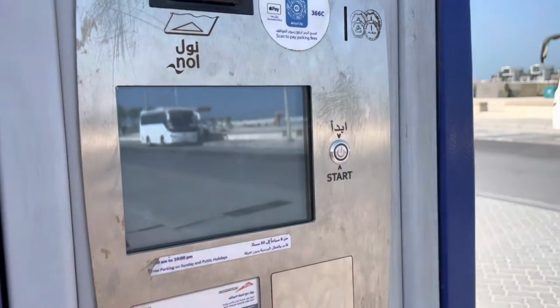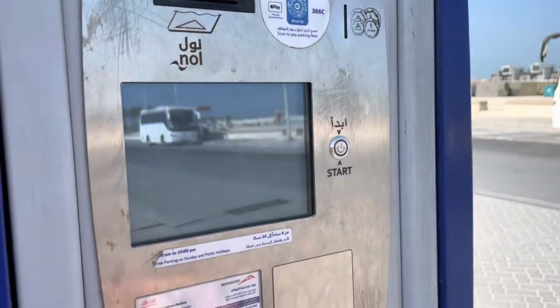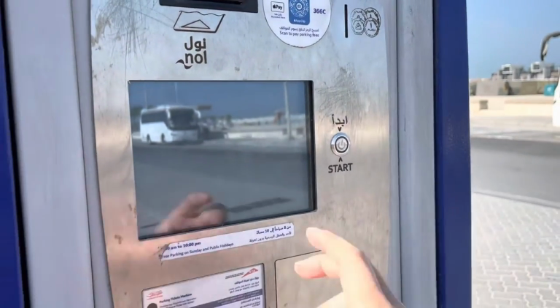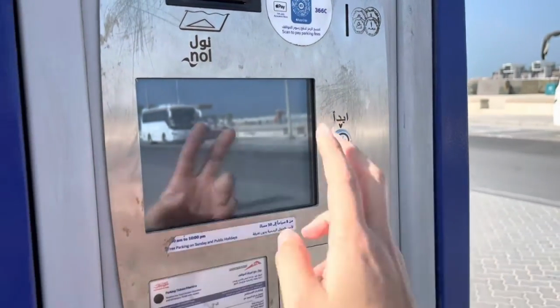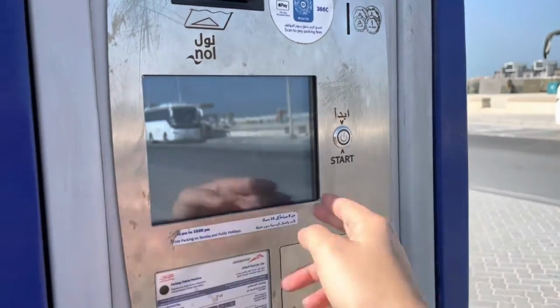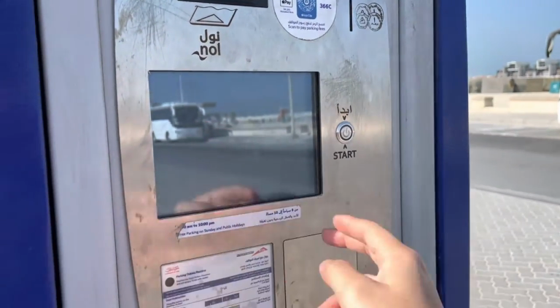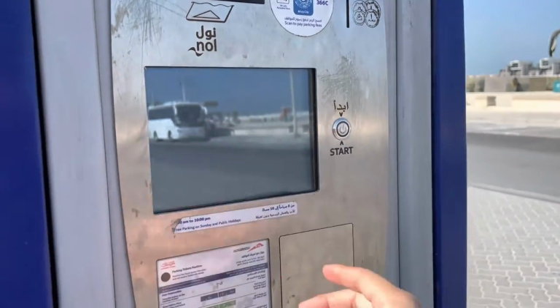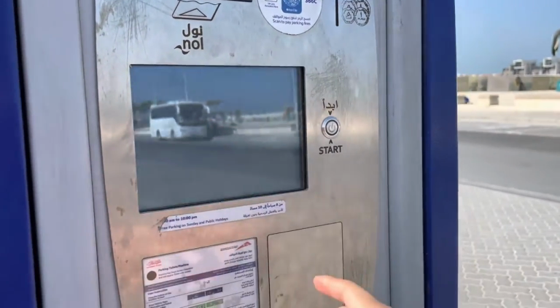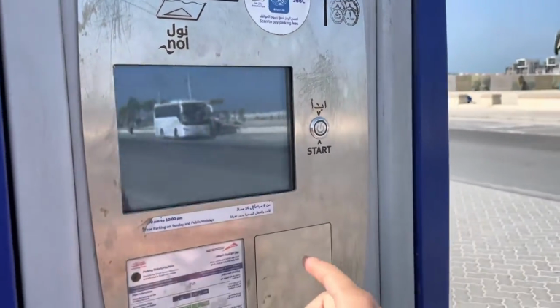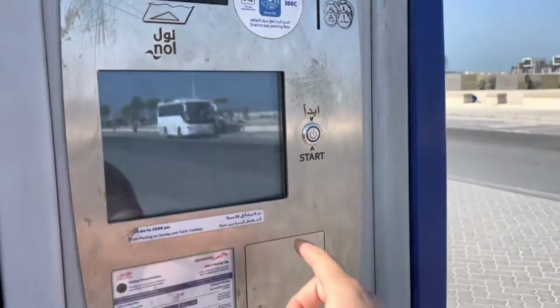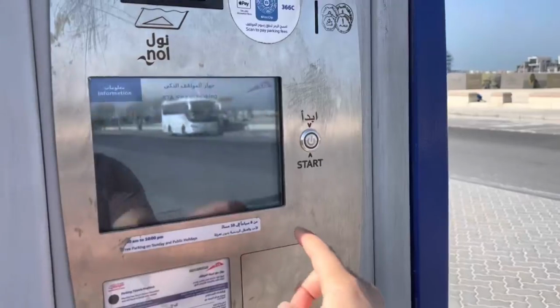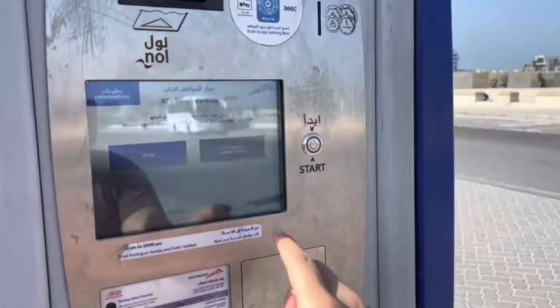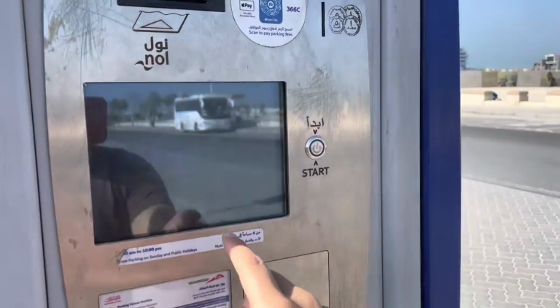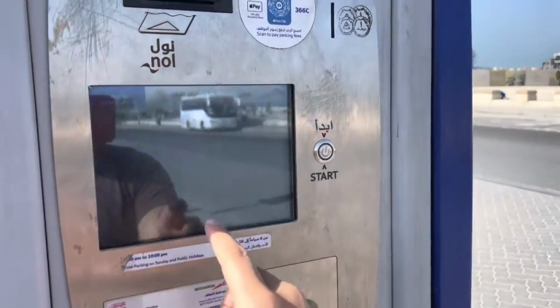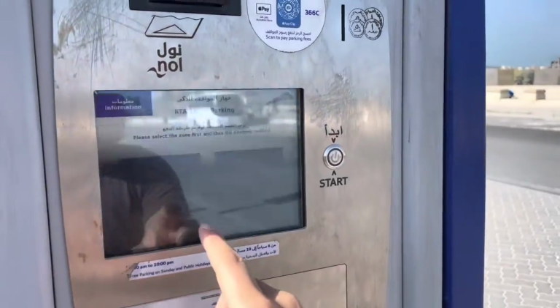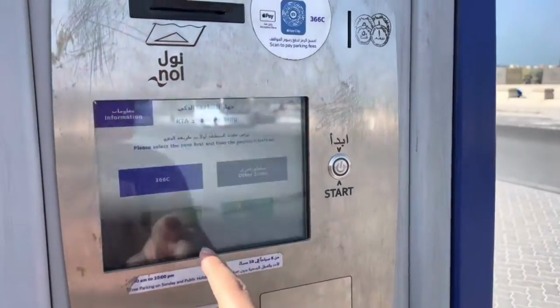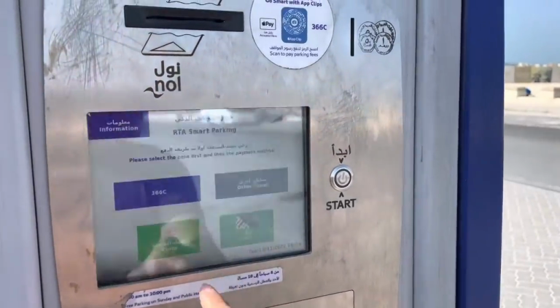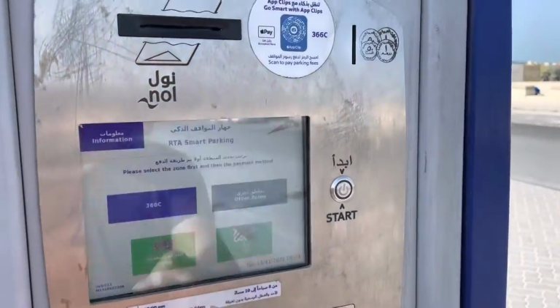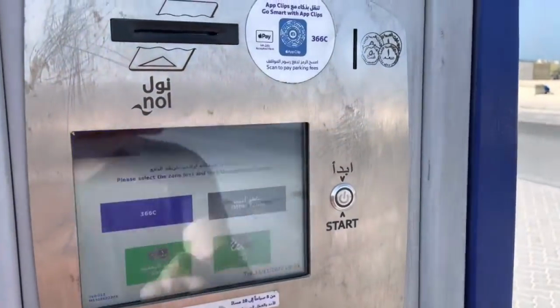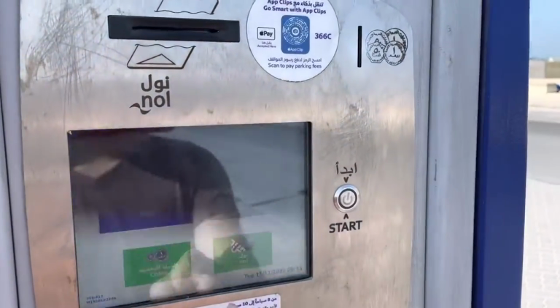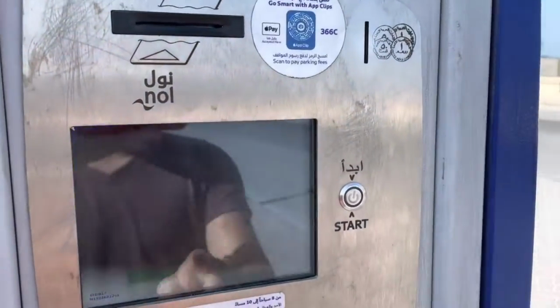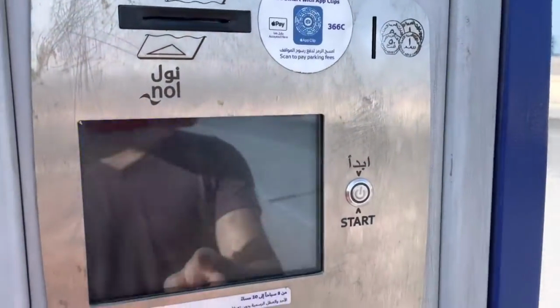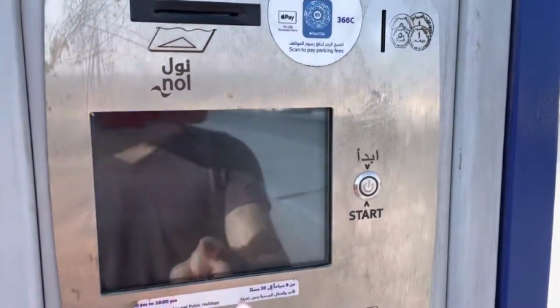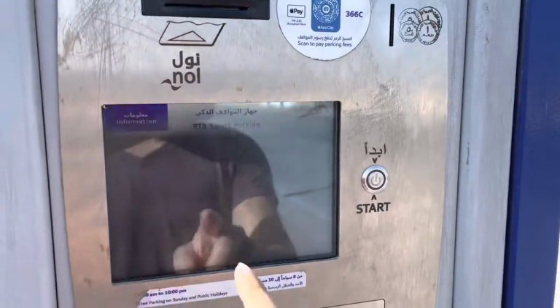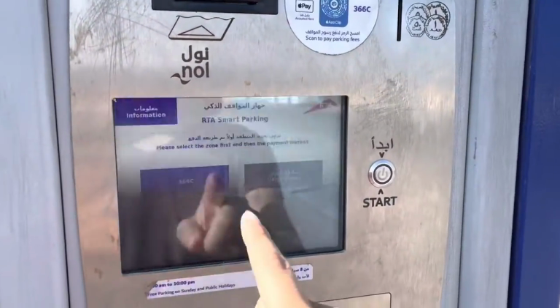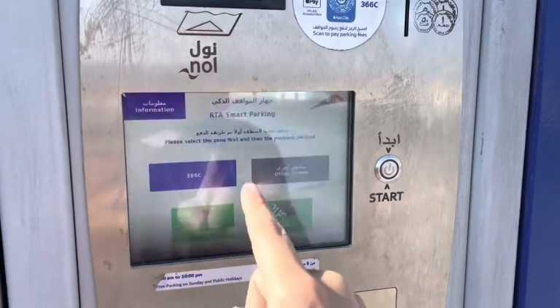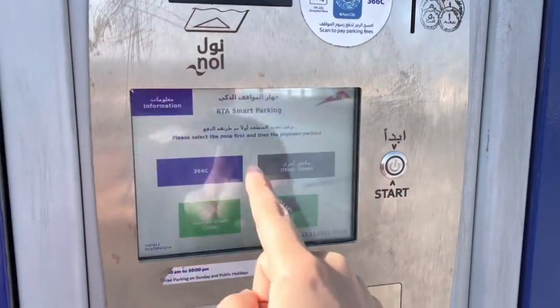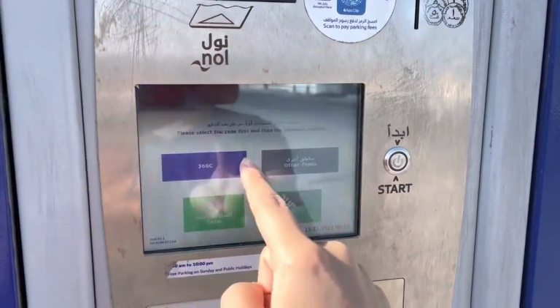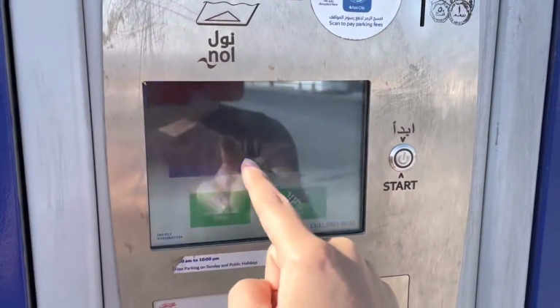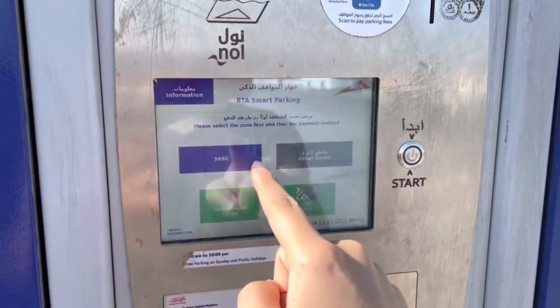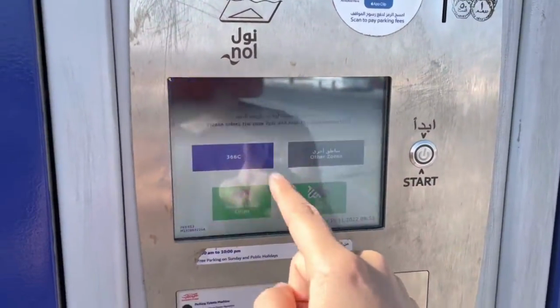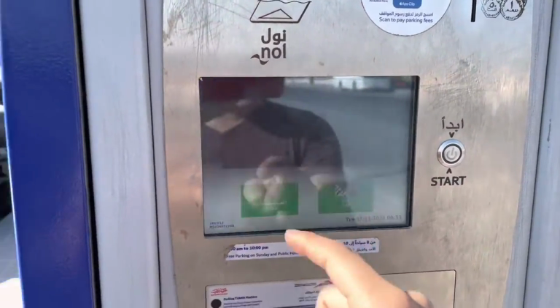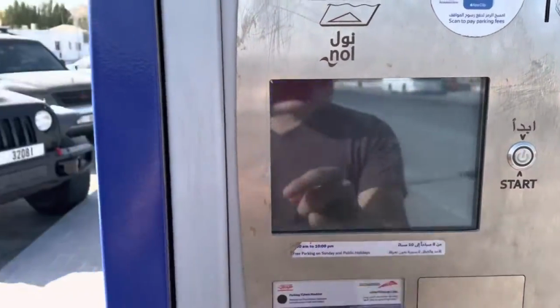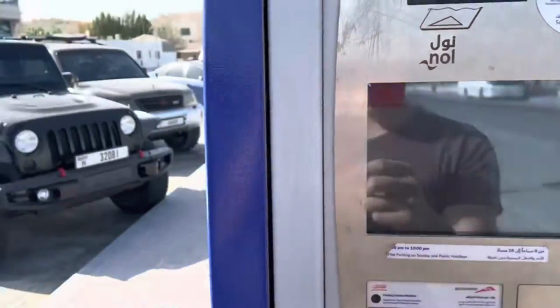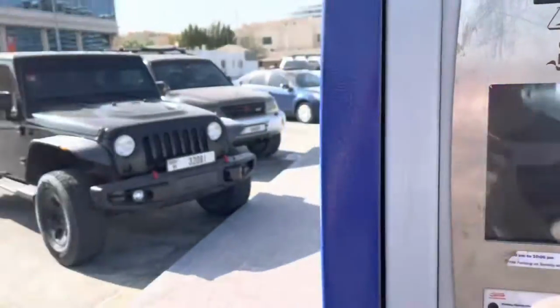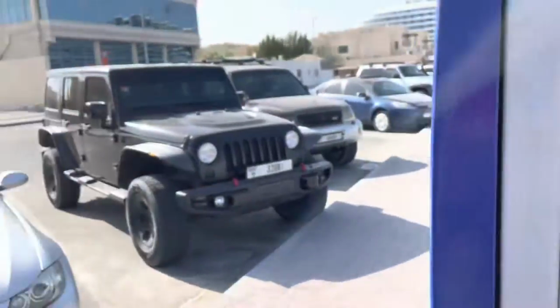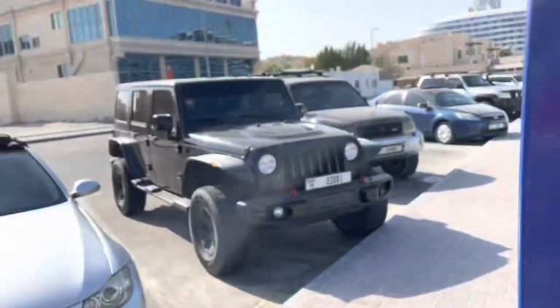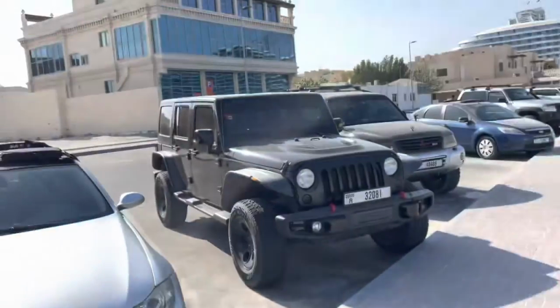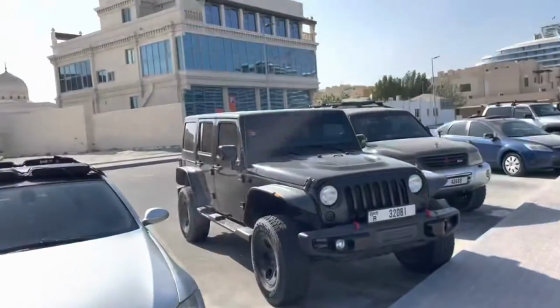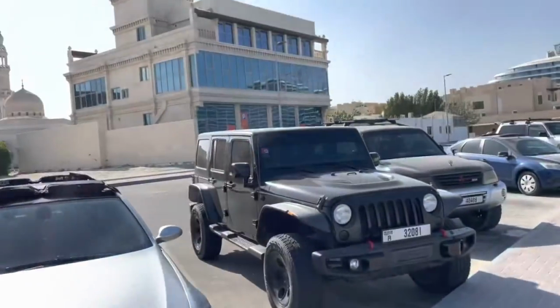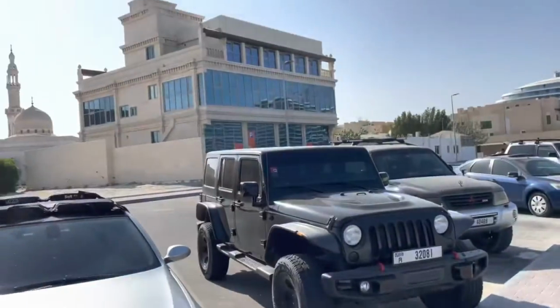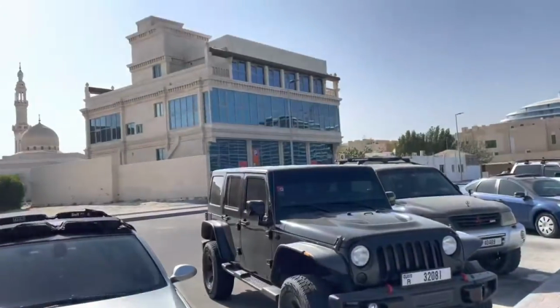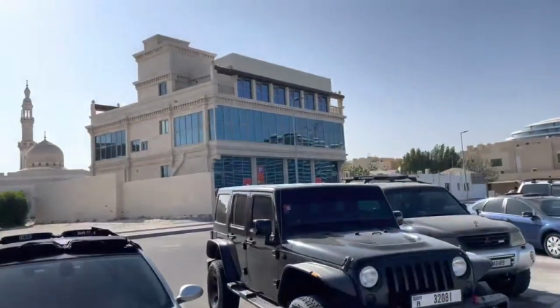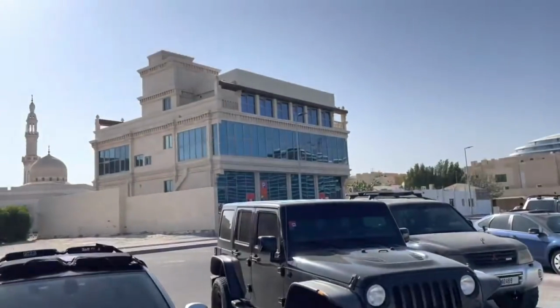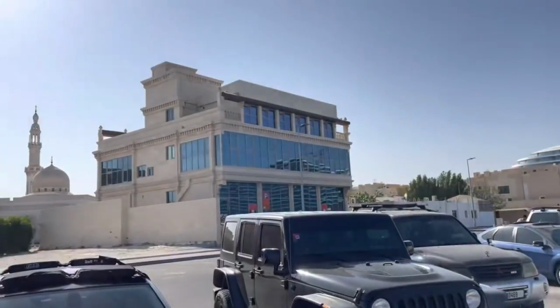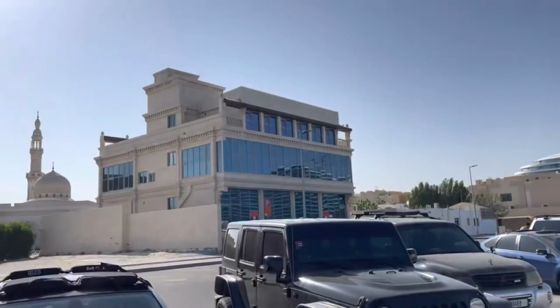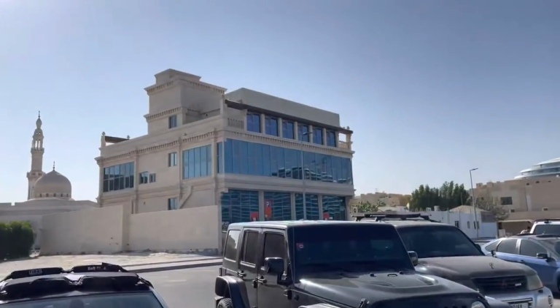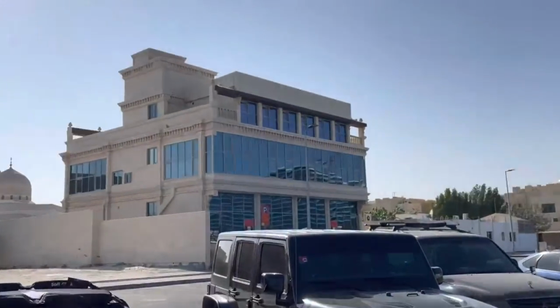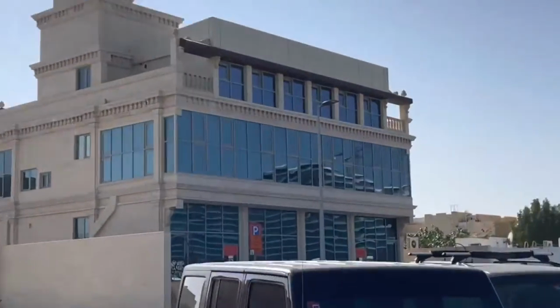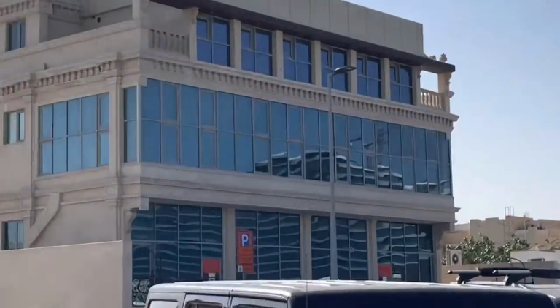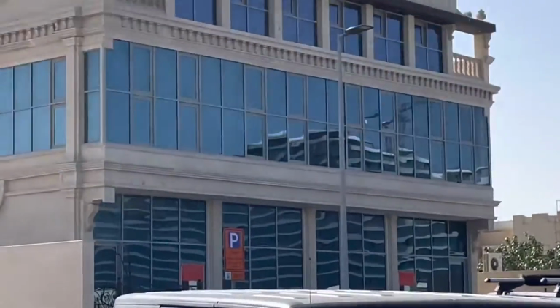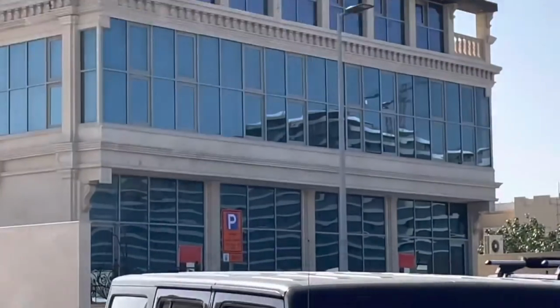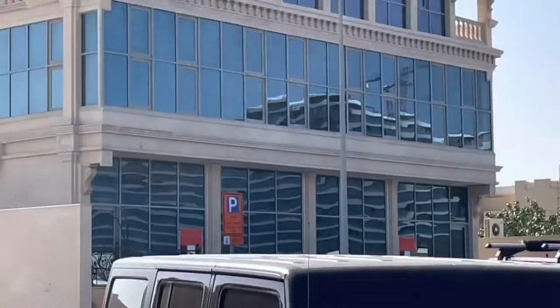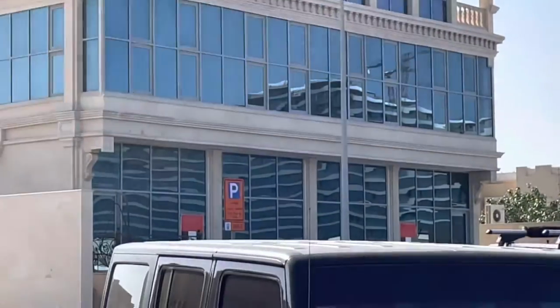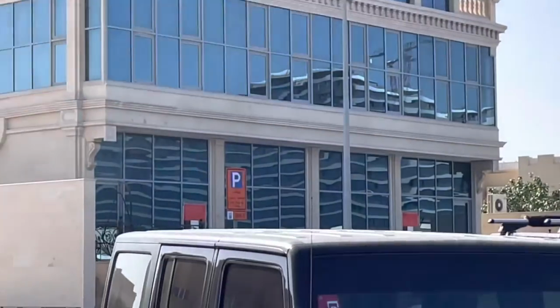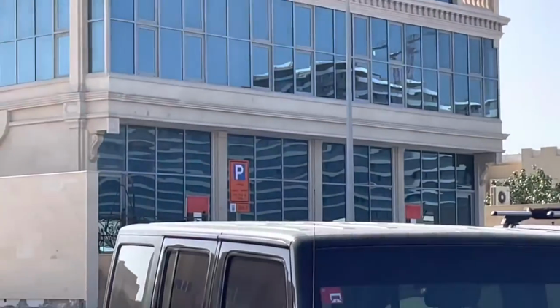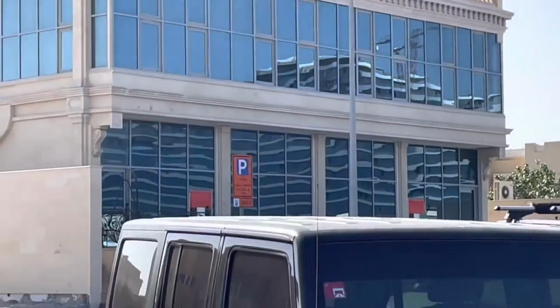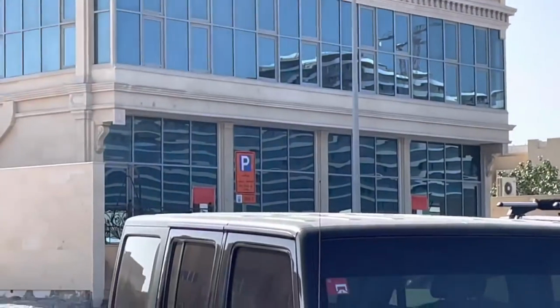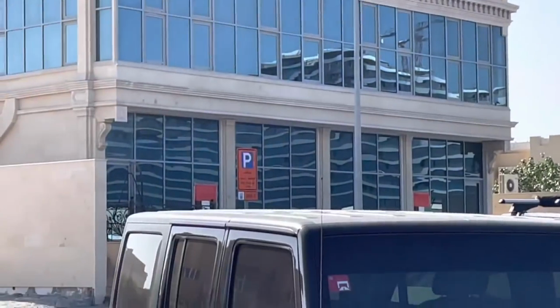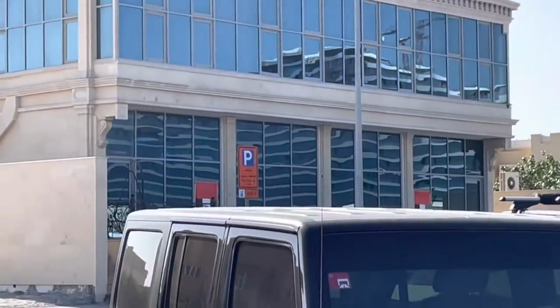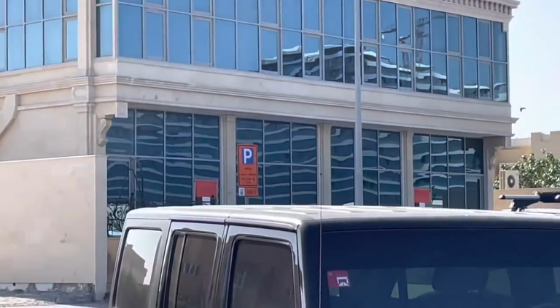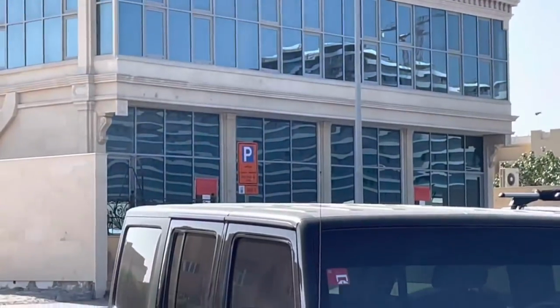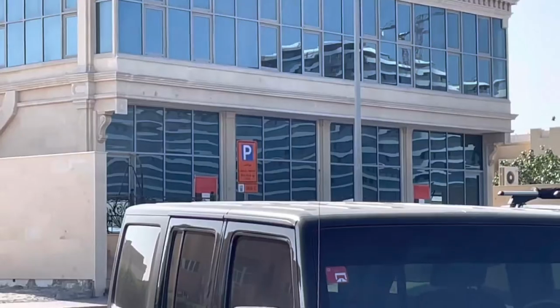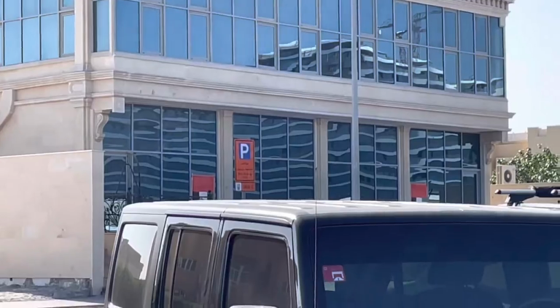First, I tap start. From there, I tap the zone, which is 366C, matching that sign over there.